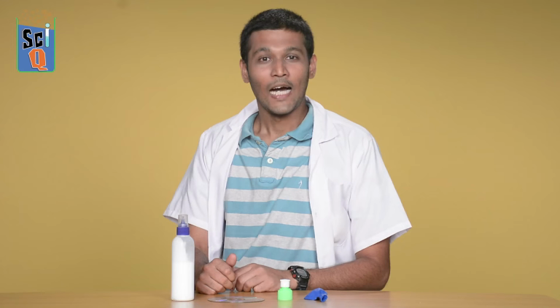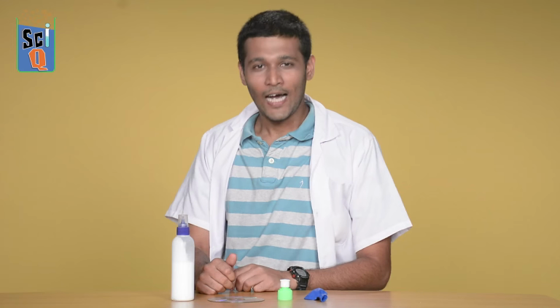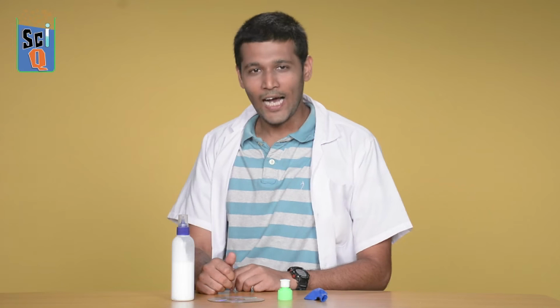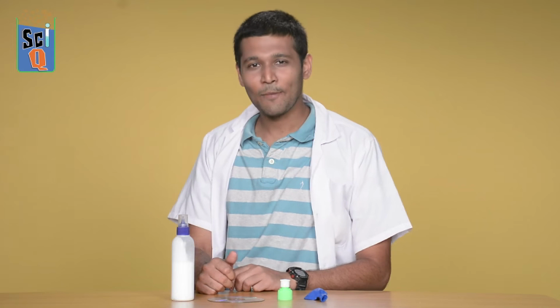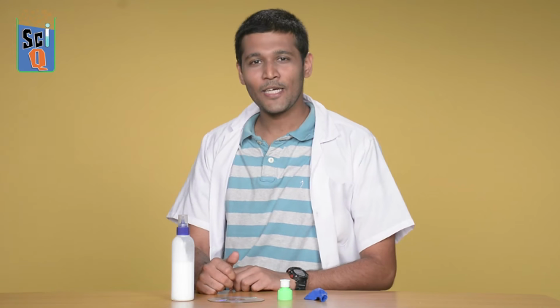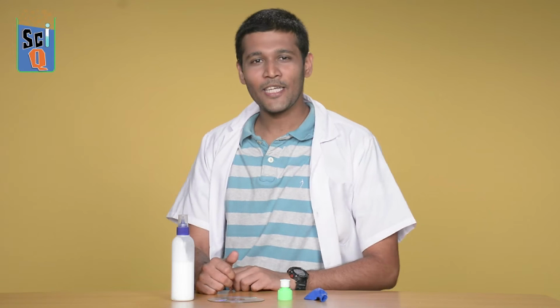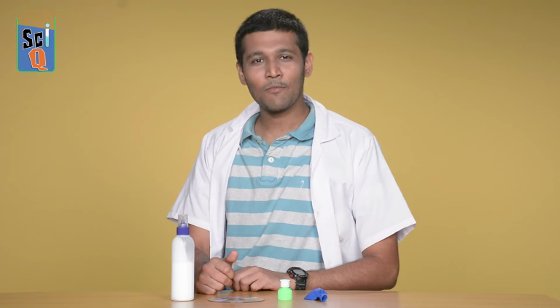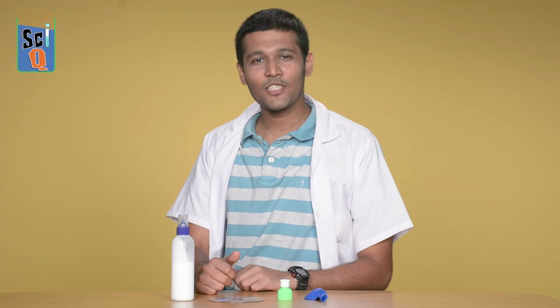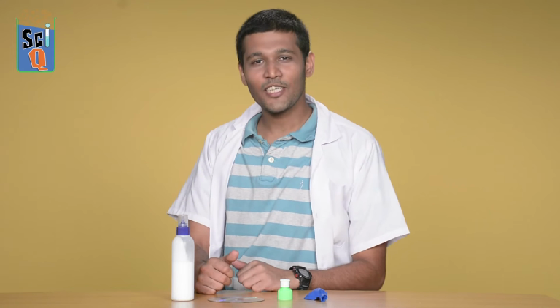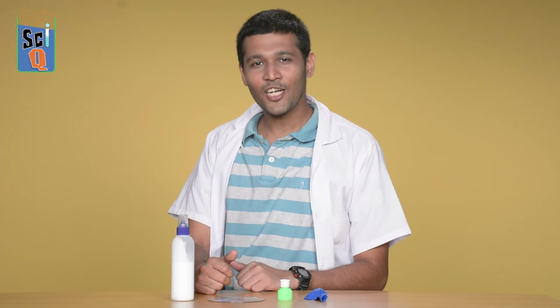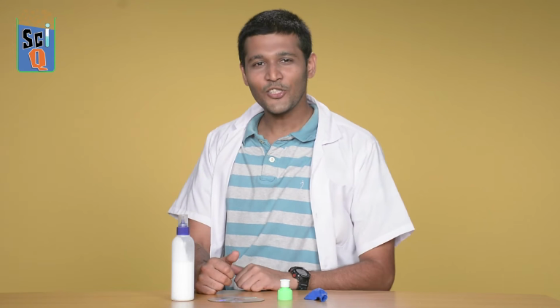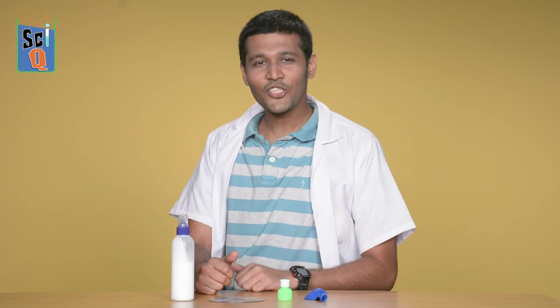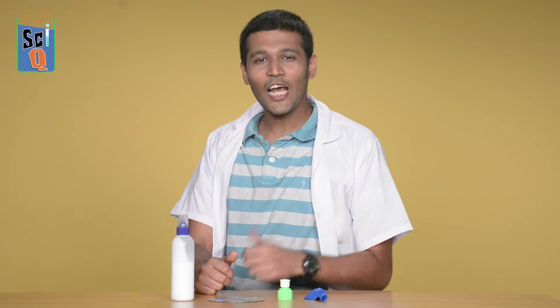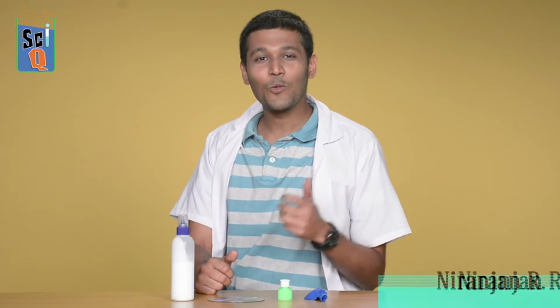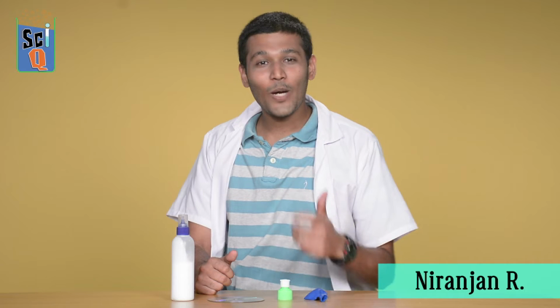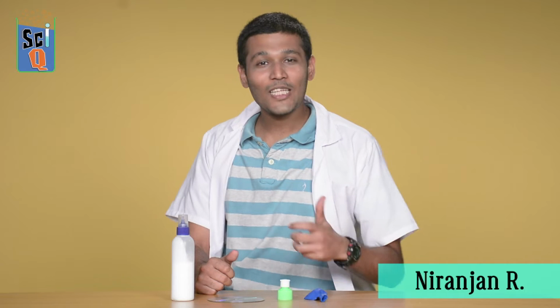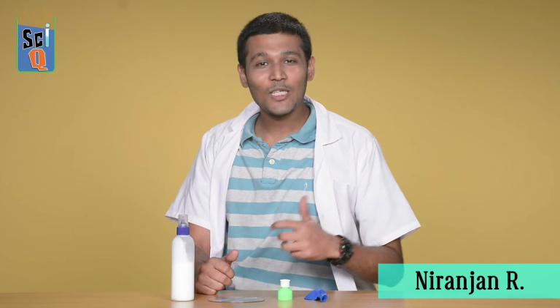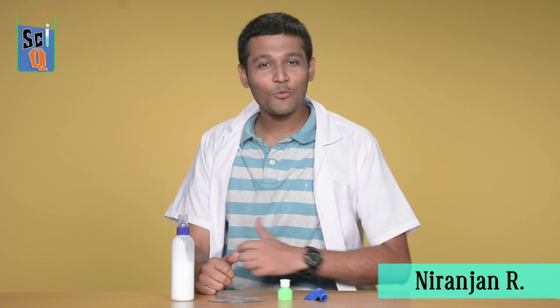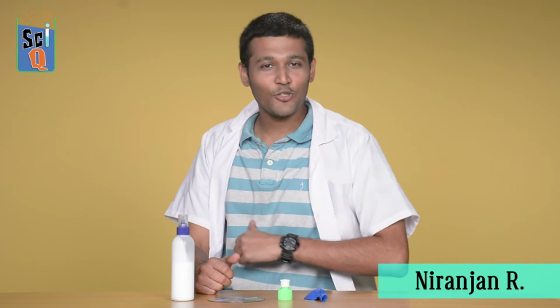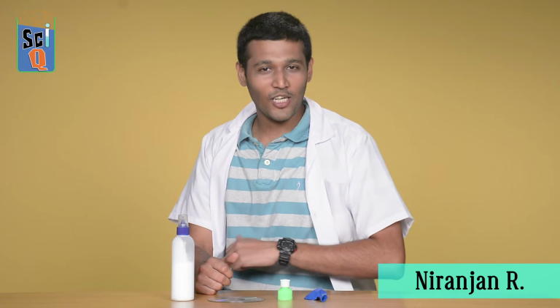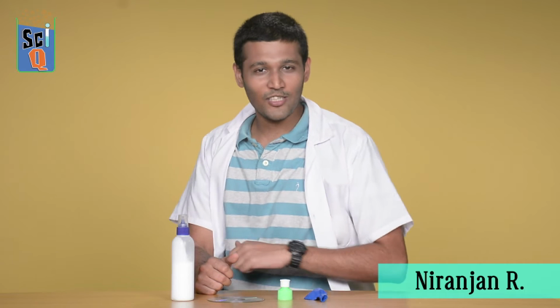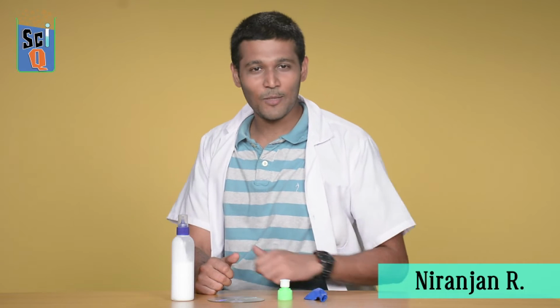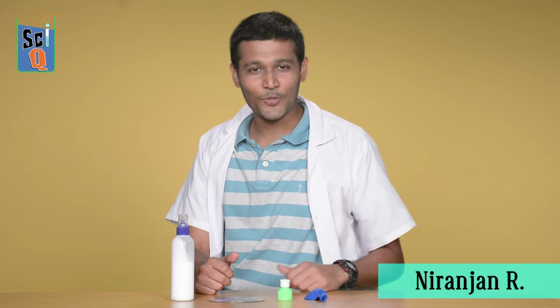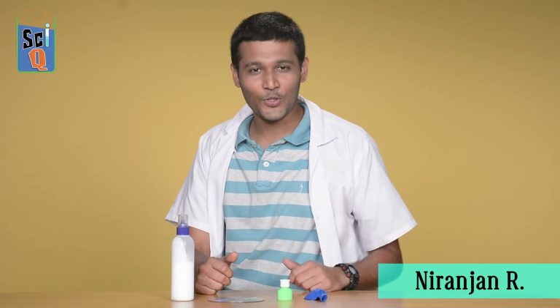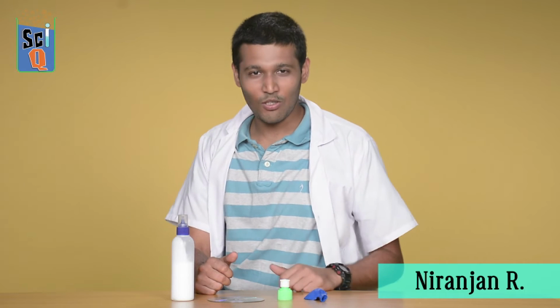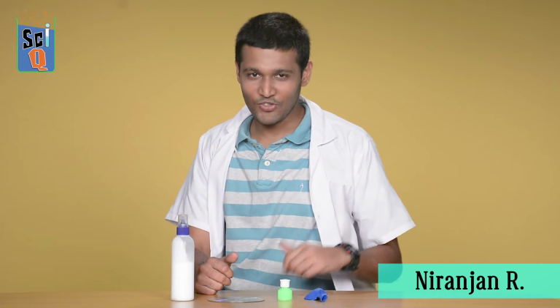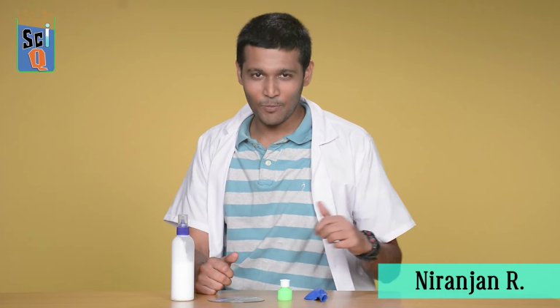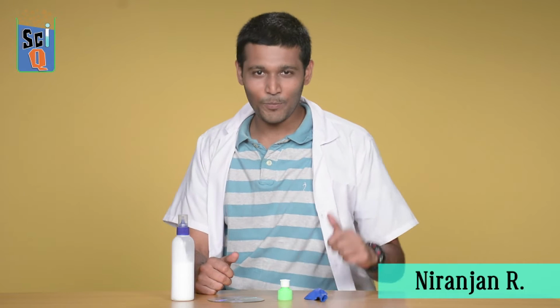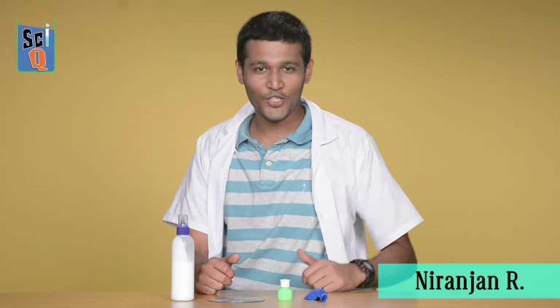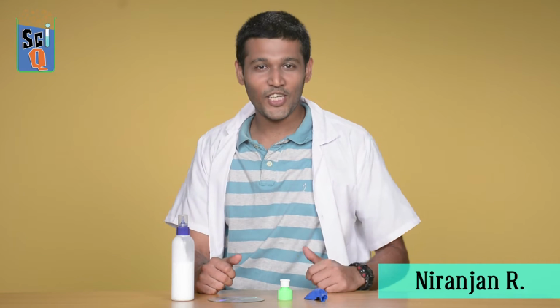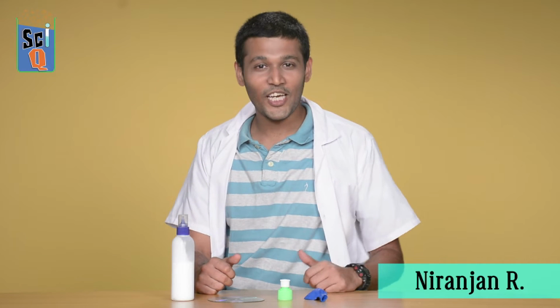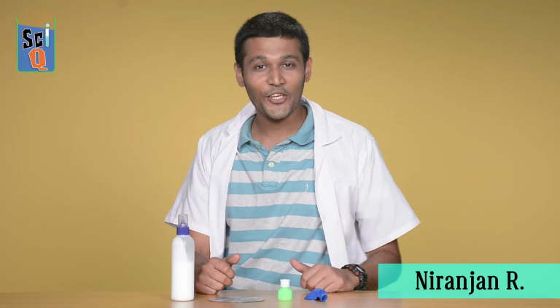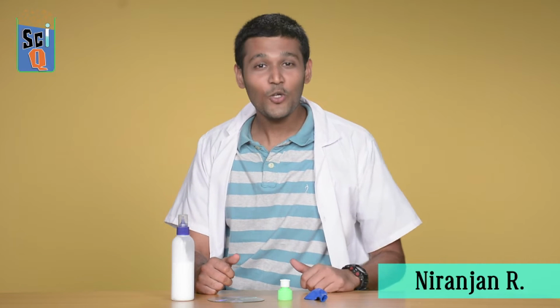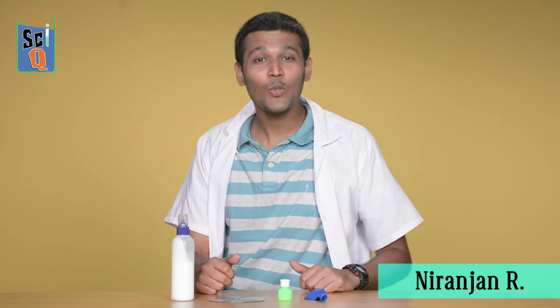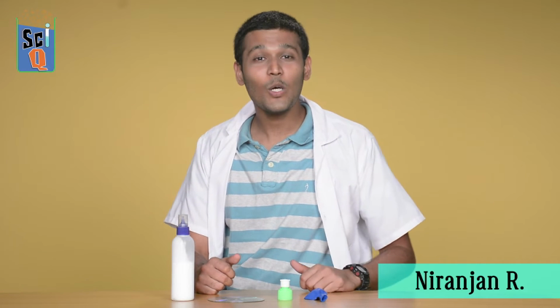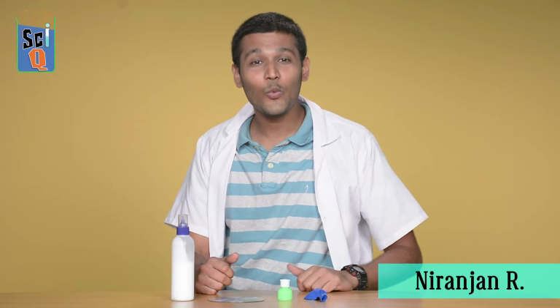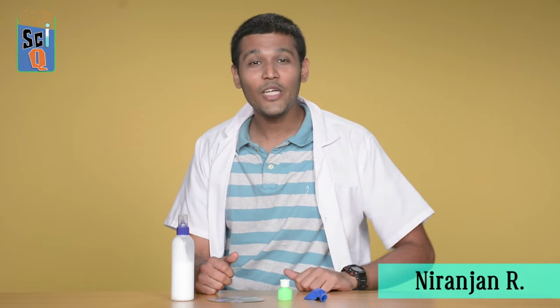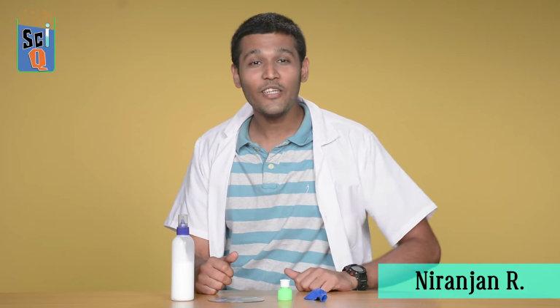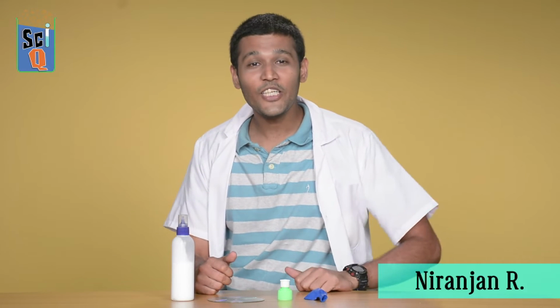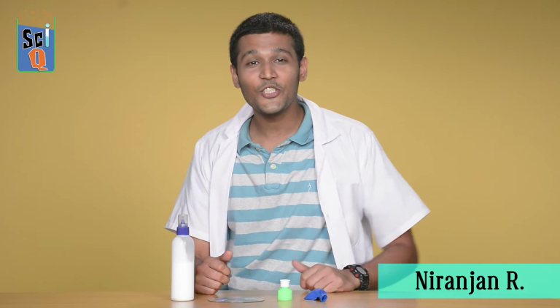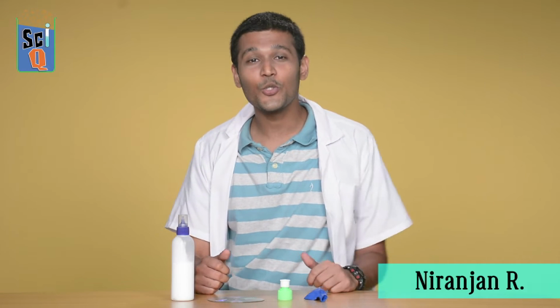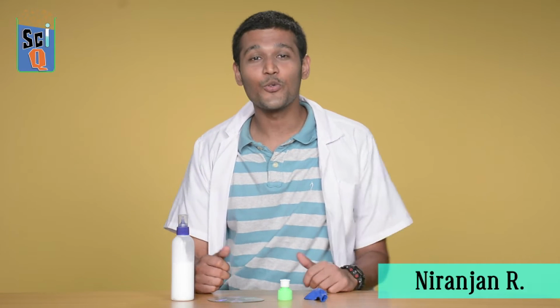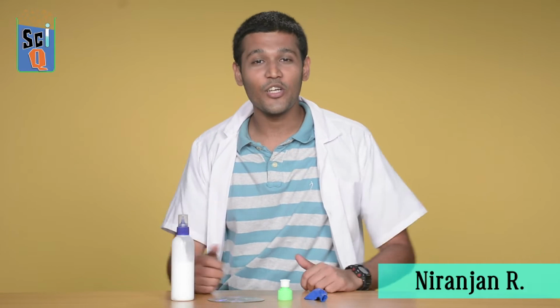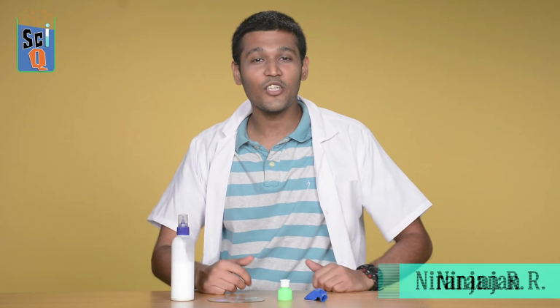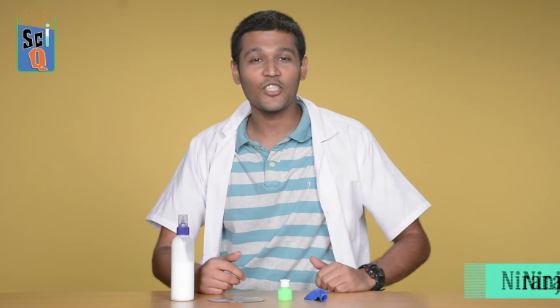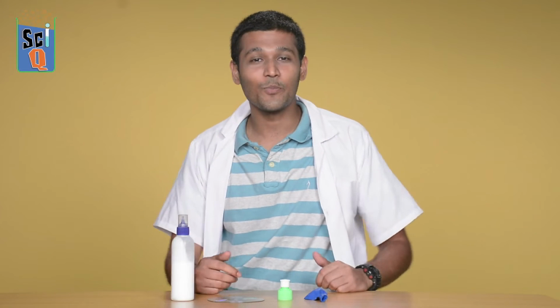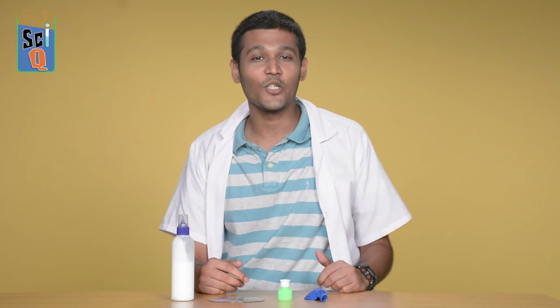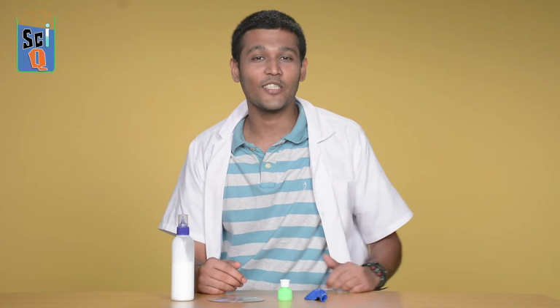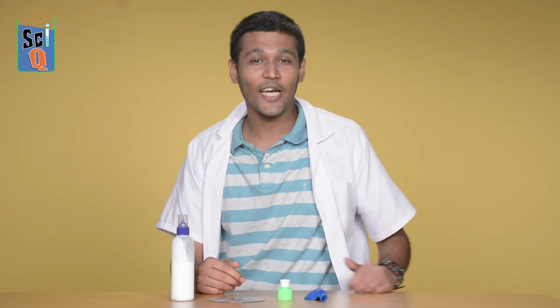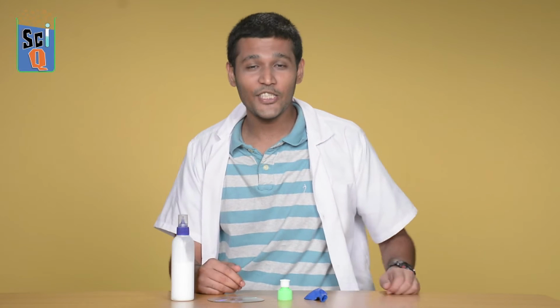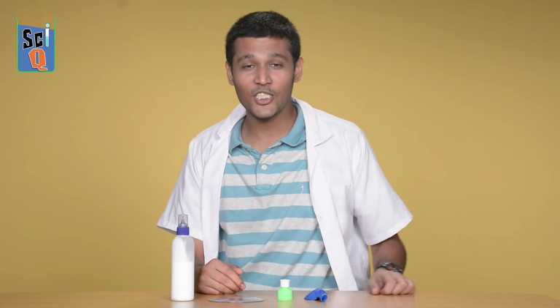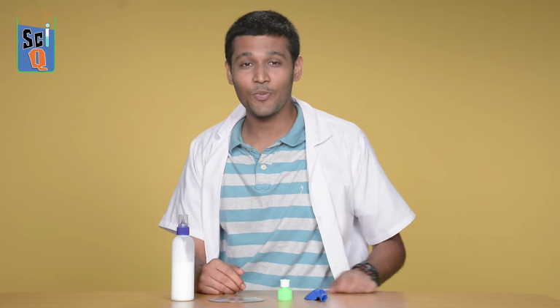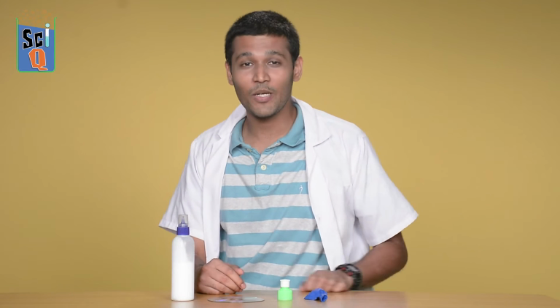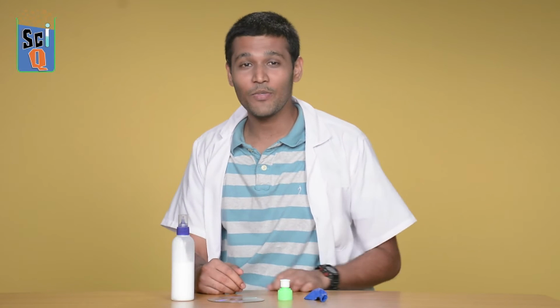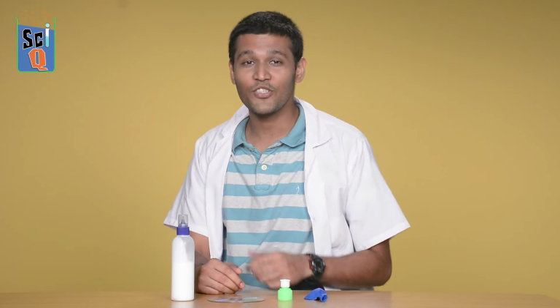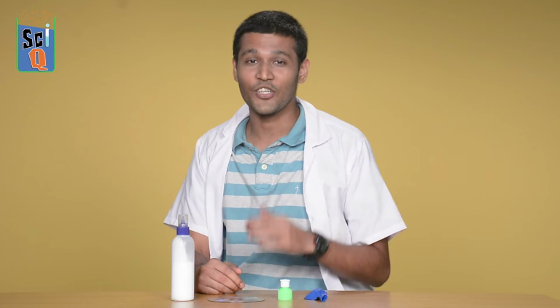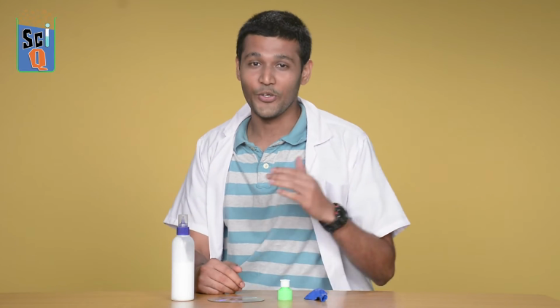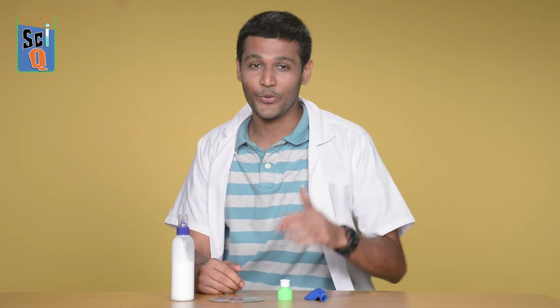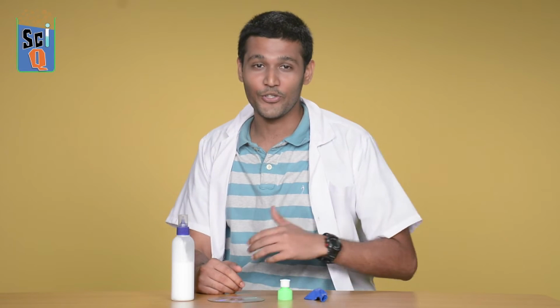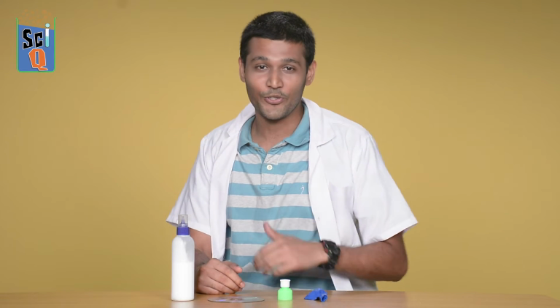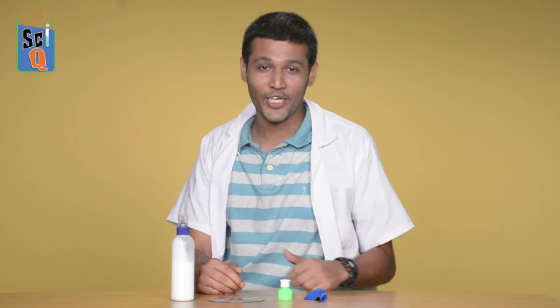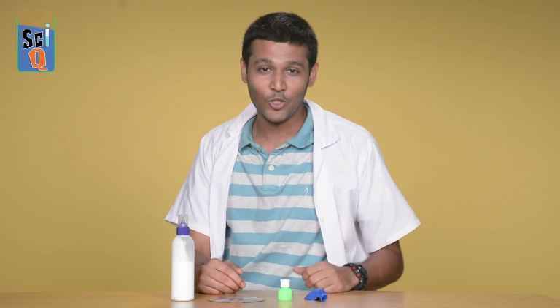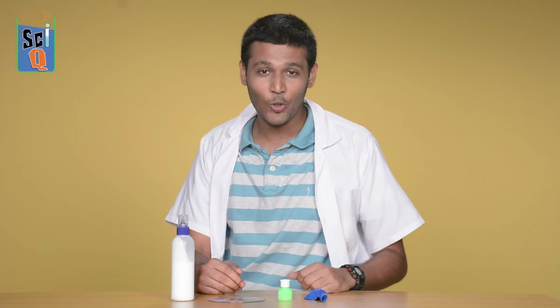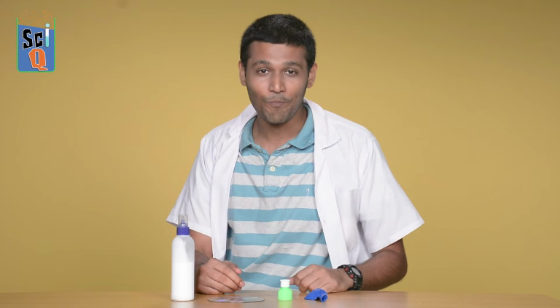Hi, my name is Niranjan and welcome to another episode of Champak SciQ, where we teach you really simple science experiments that you can try at home.